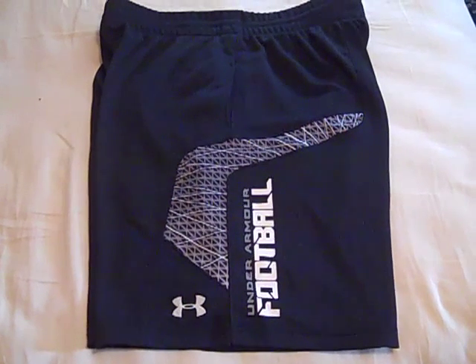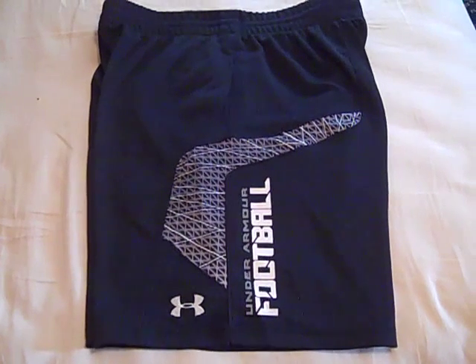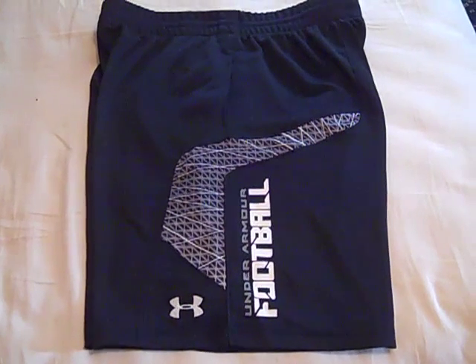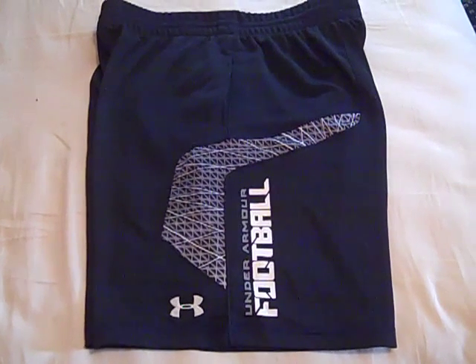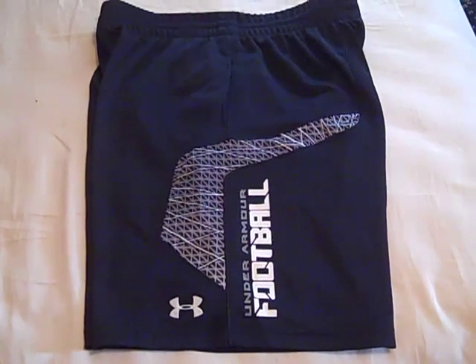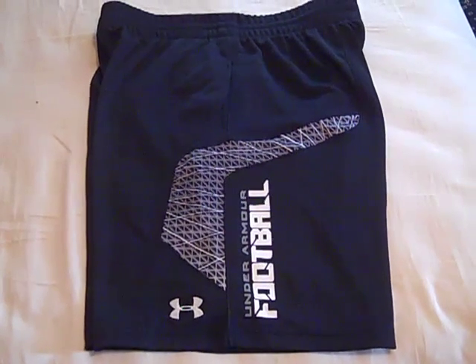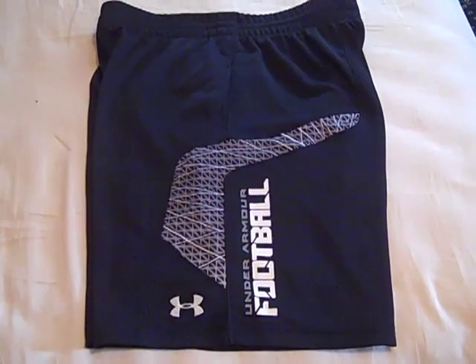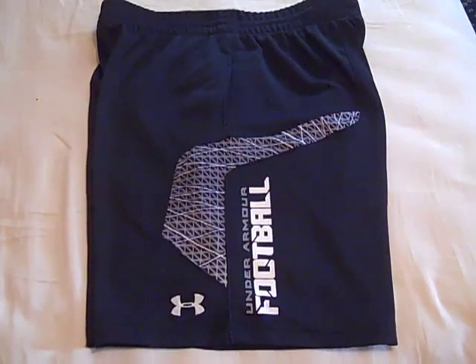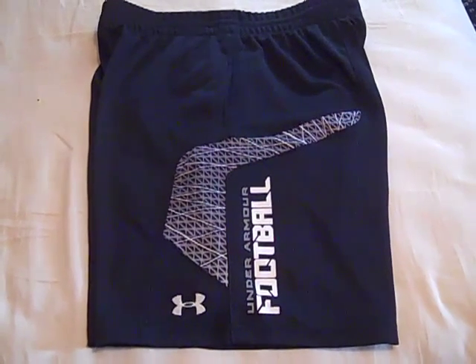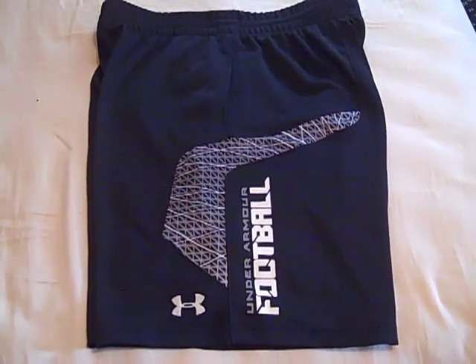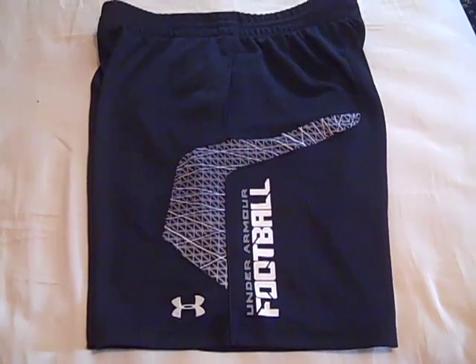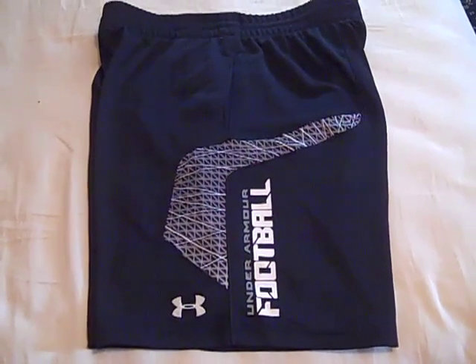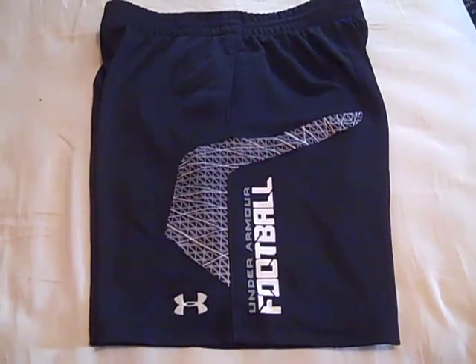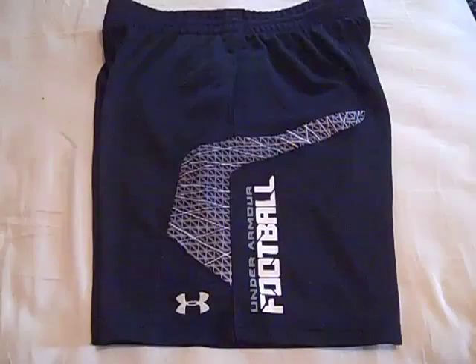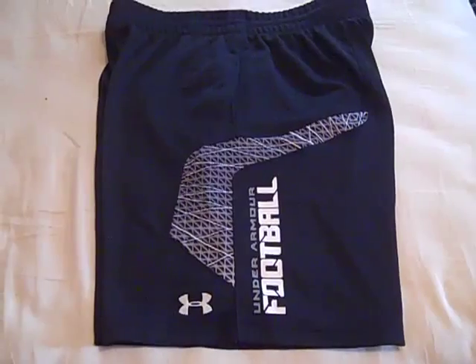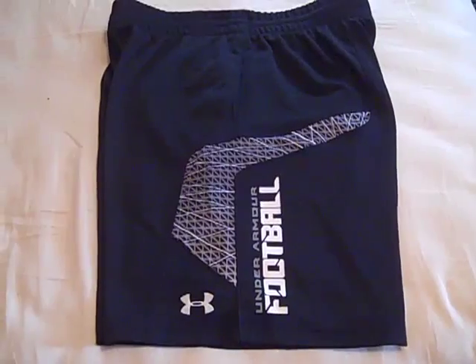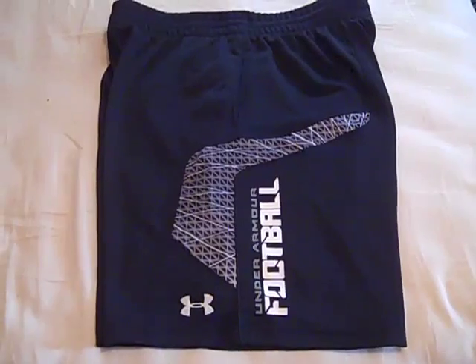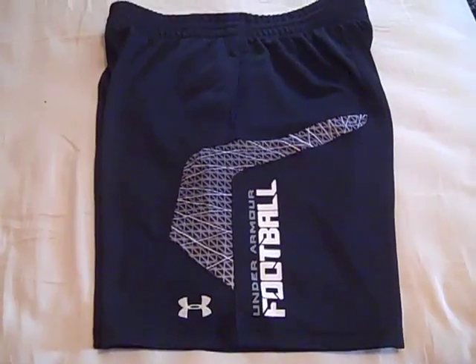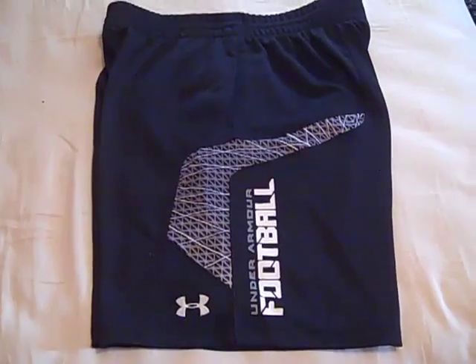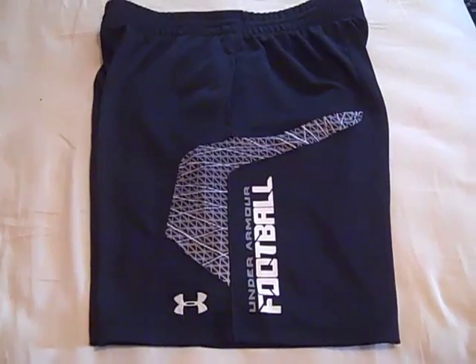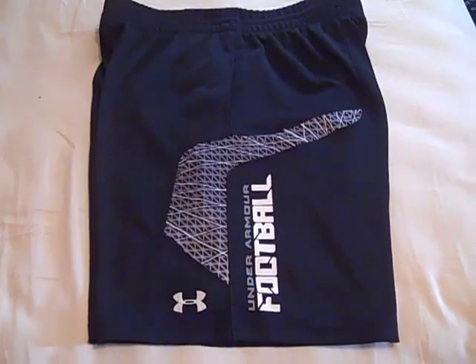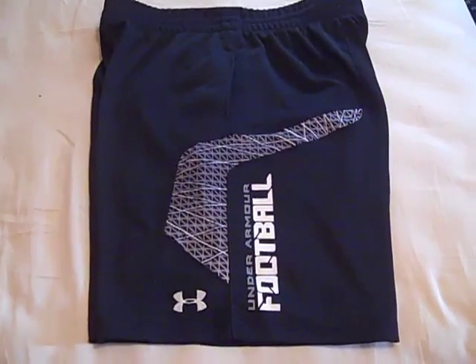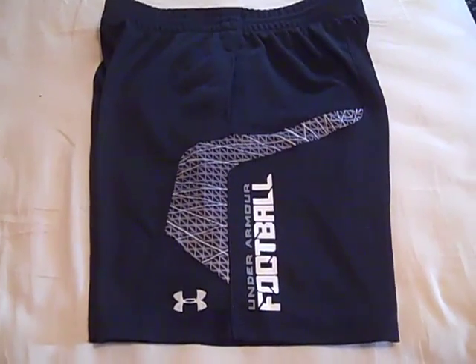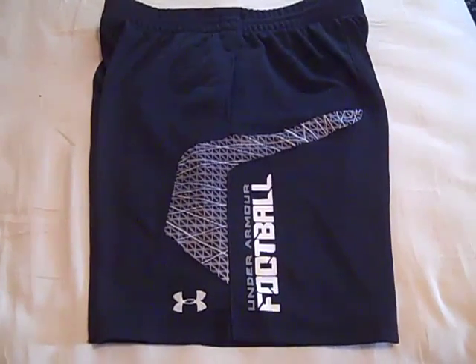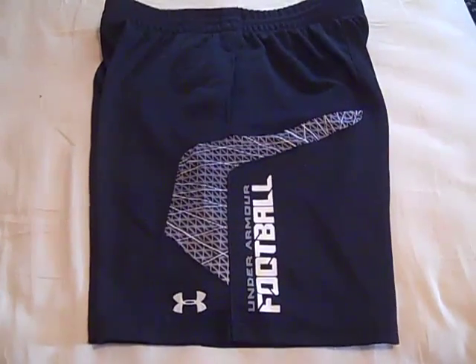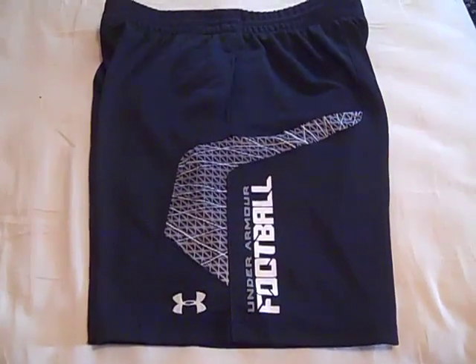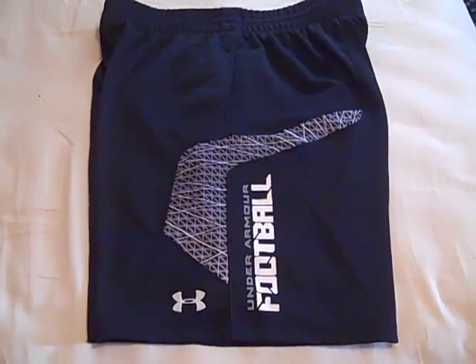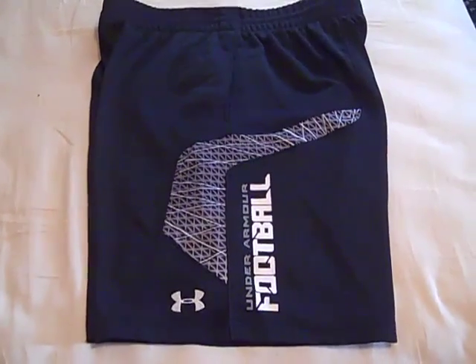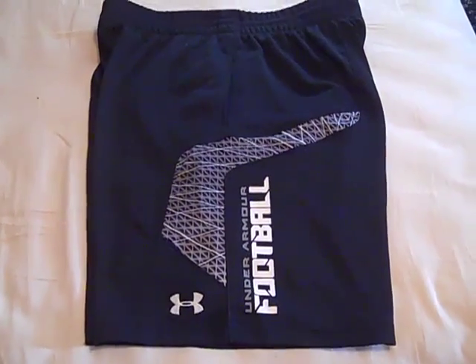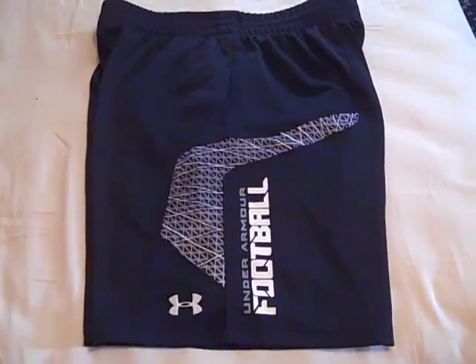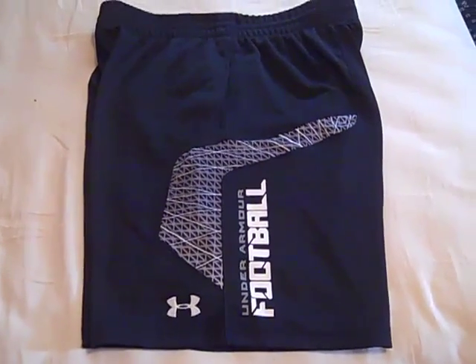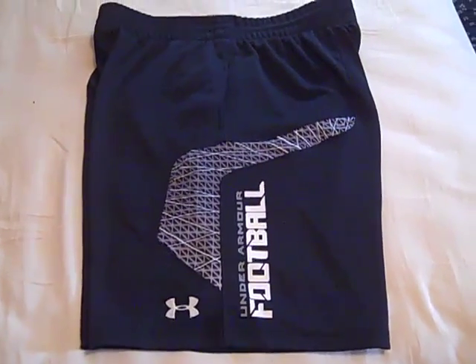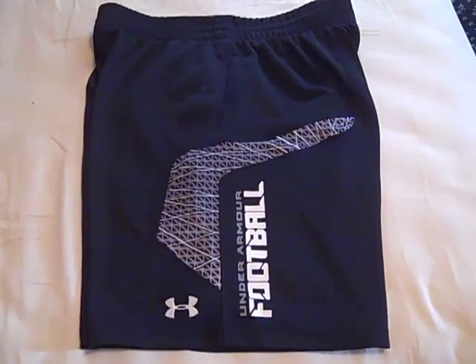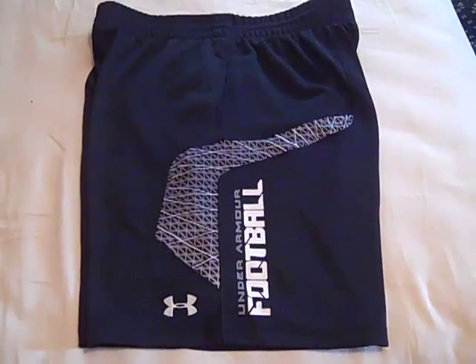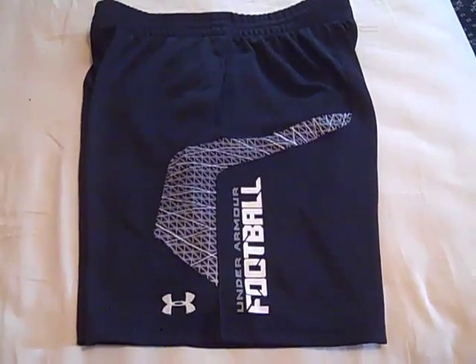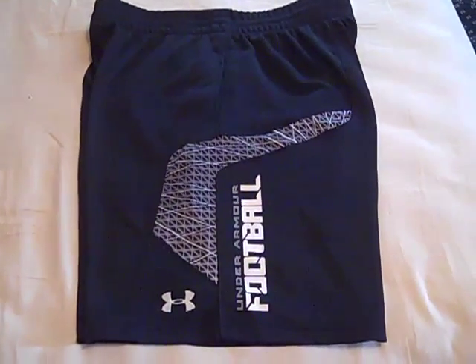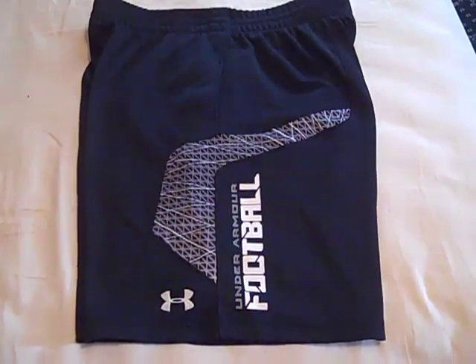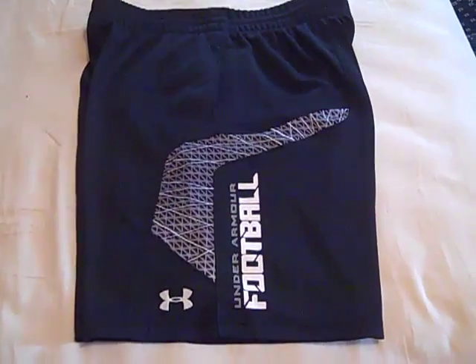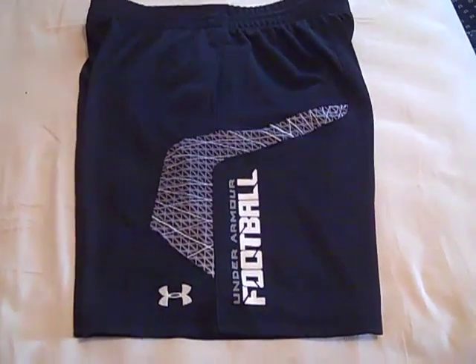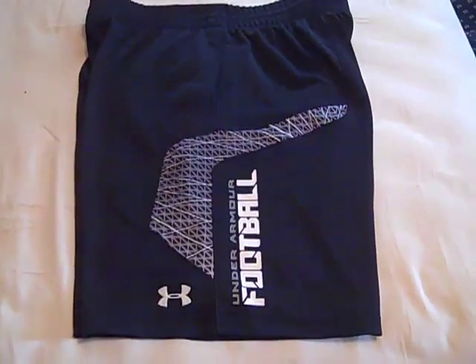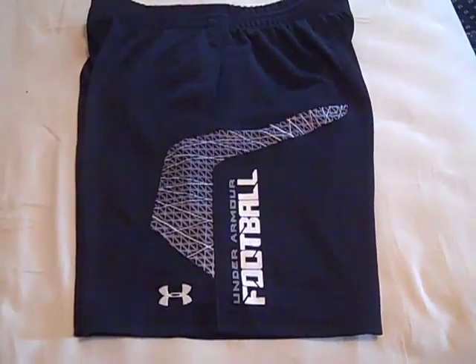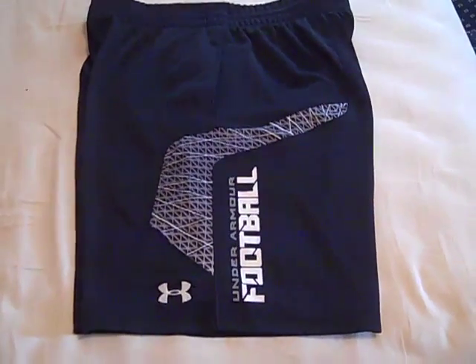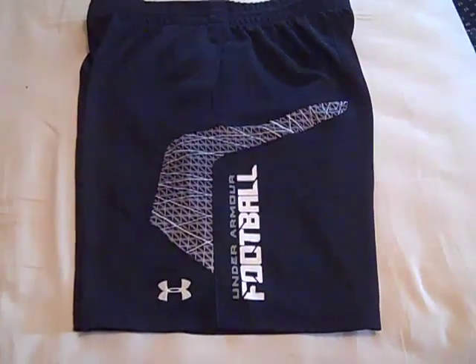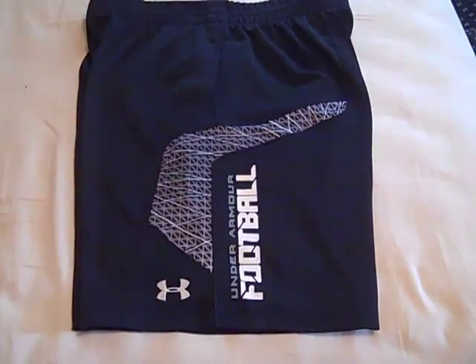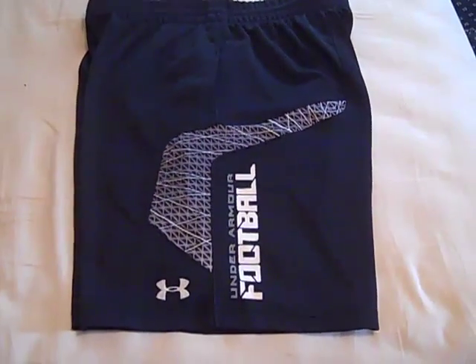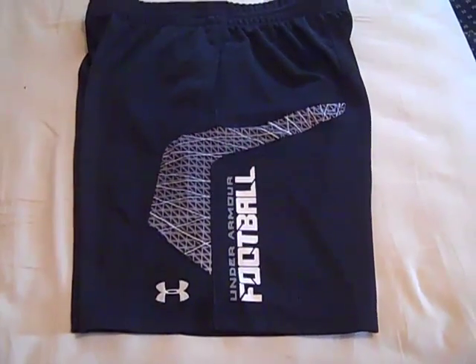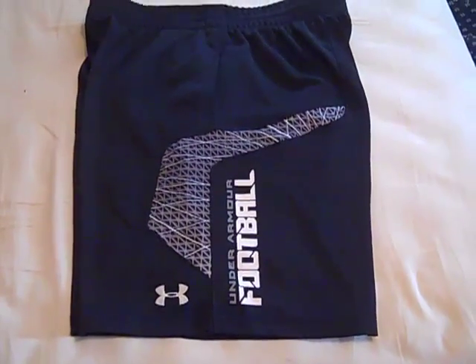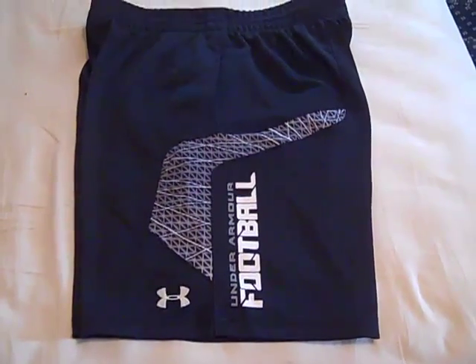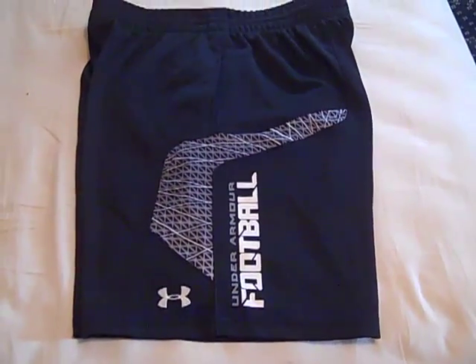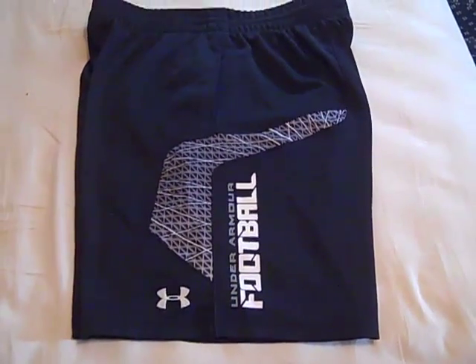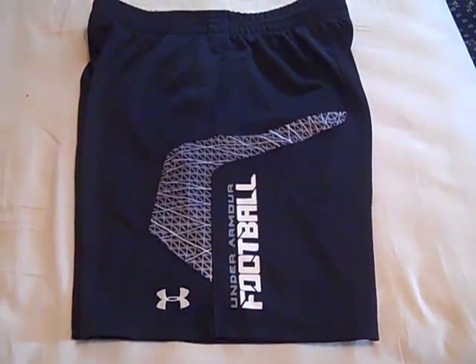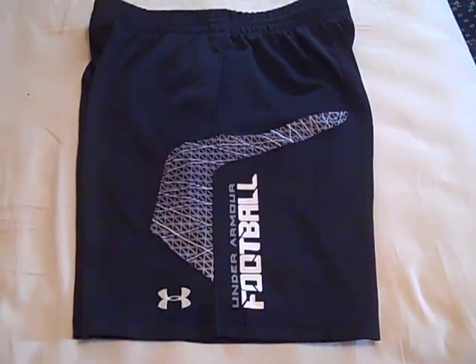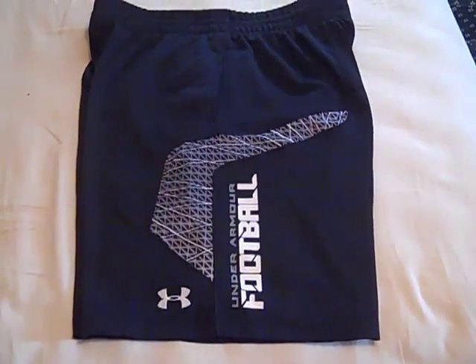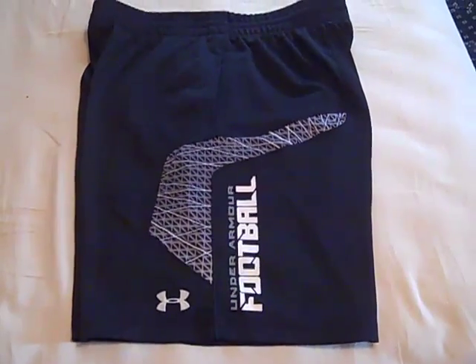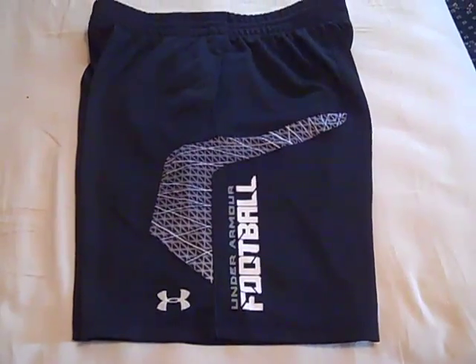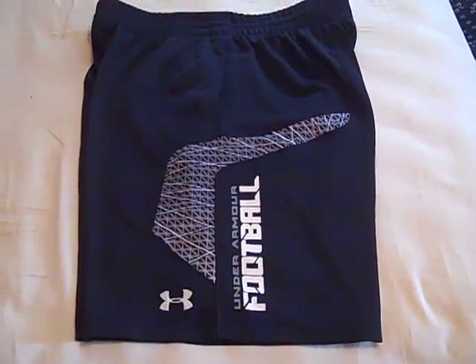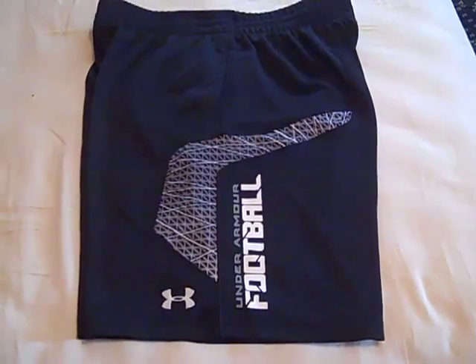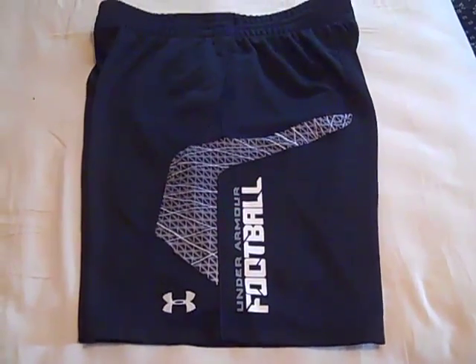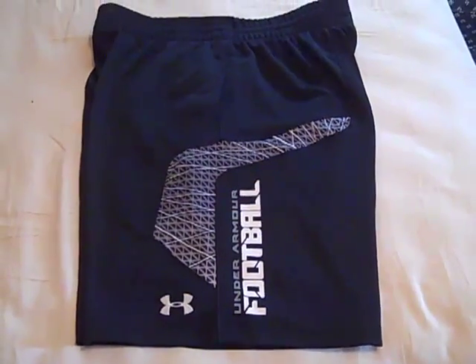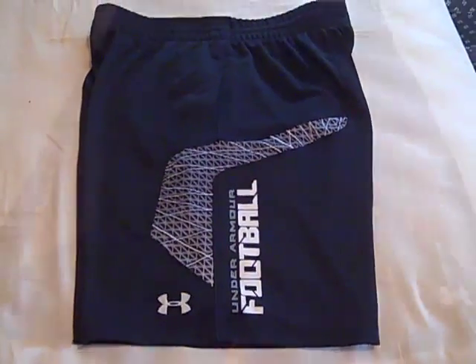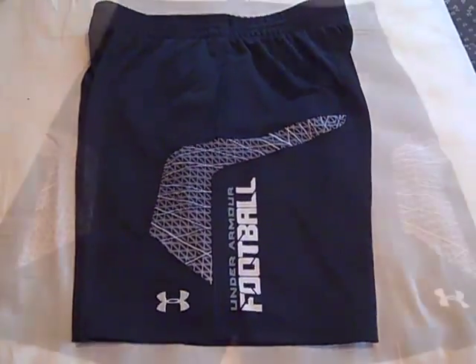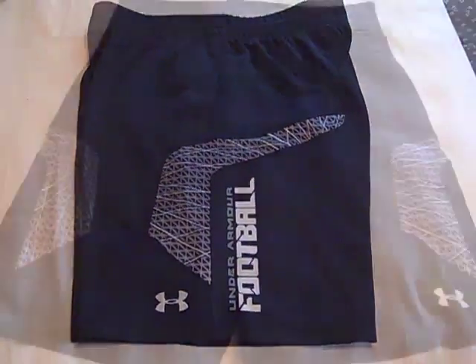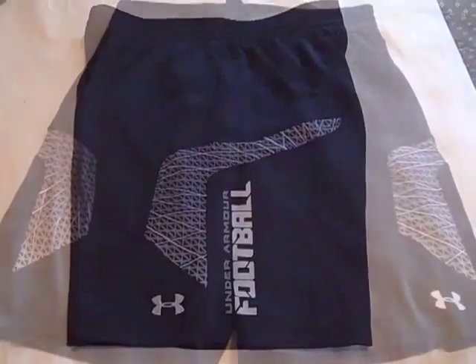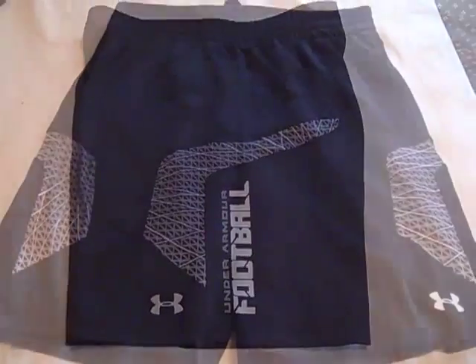Hey, what's up YouTube? UA Reviews here and today I have a review video on the Under Armour Warp Speed football shorts.